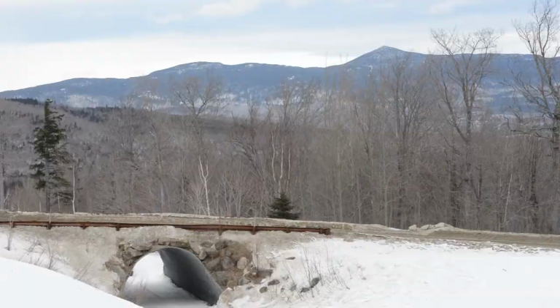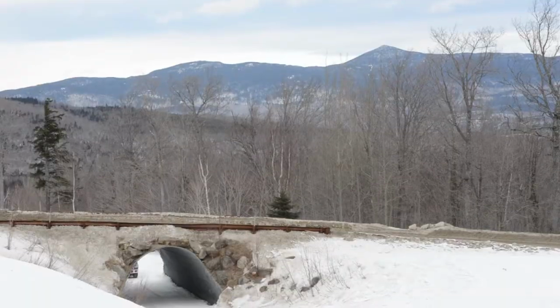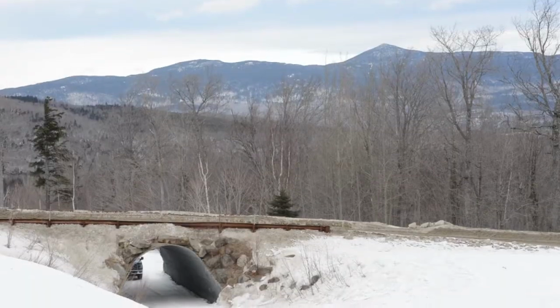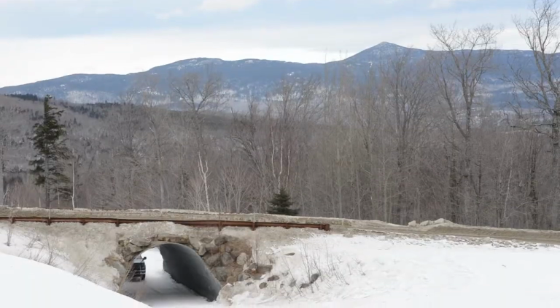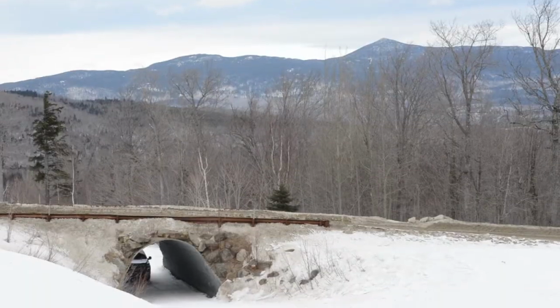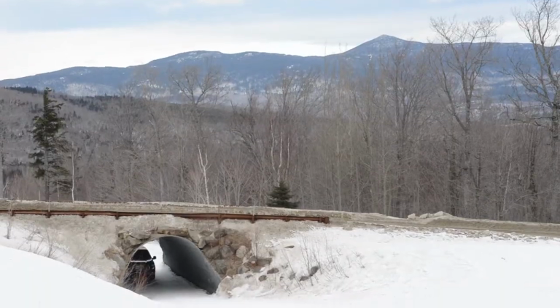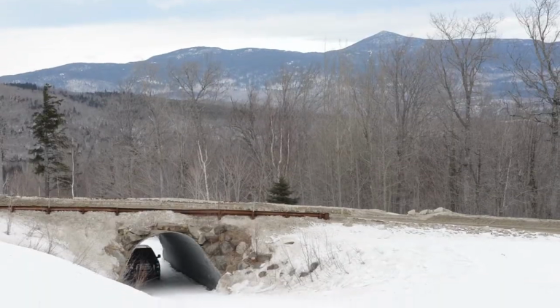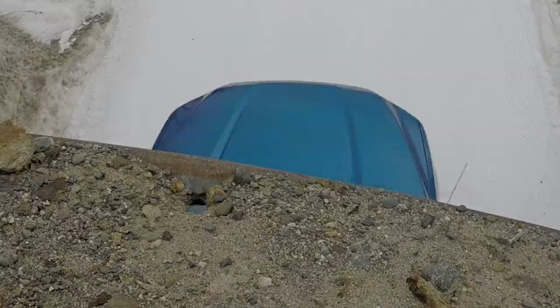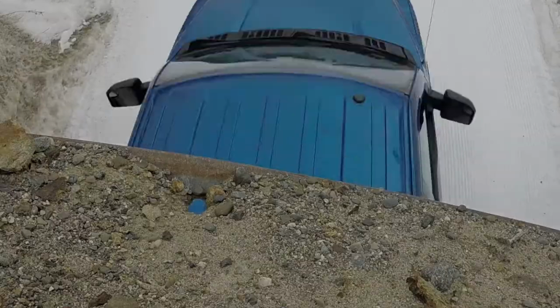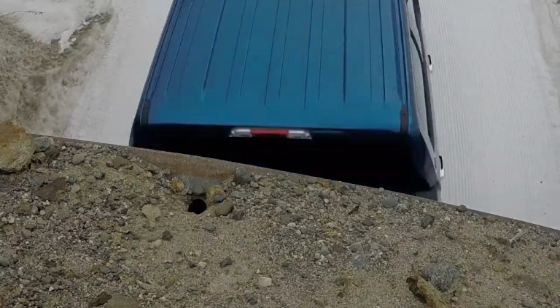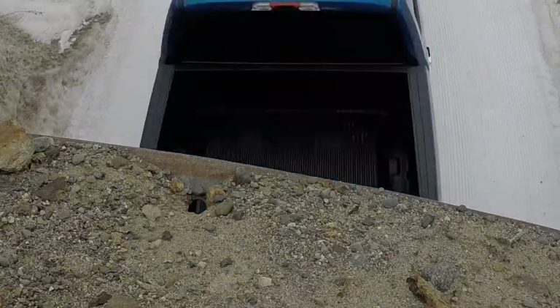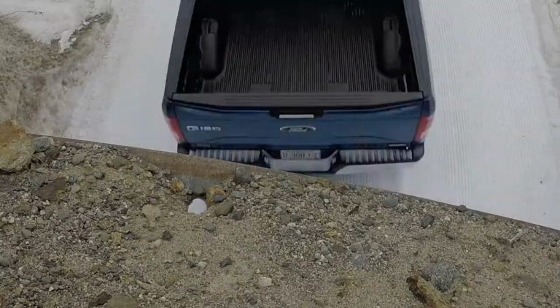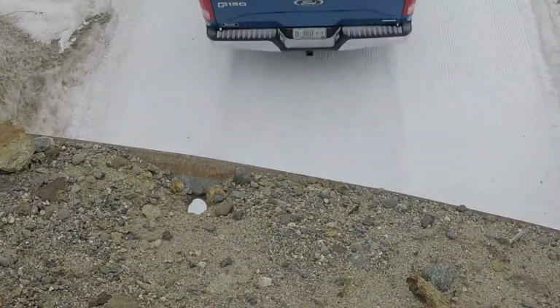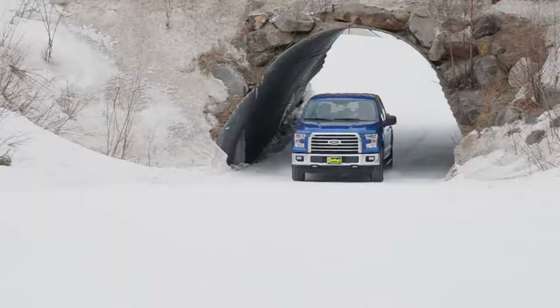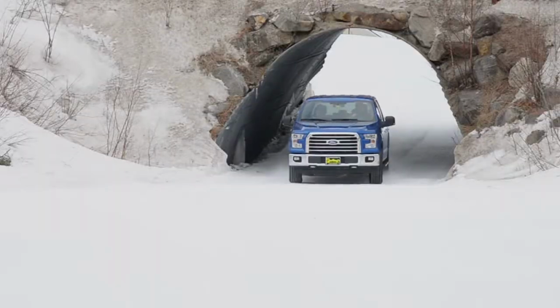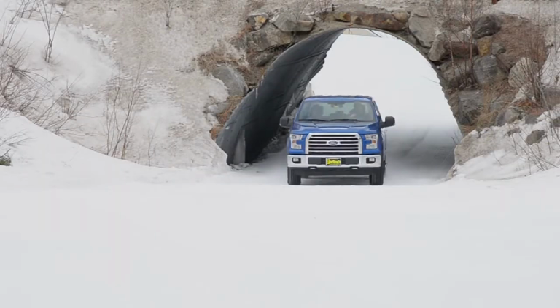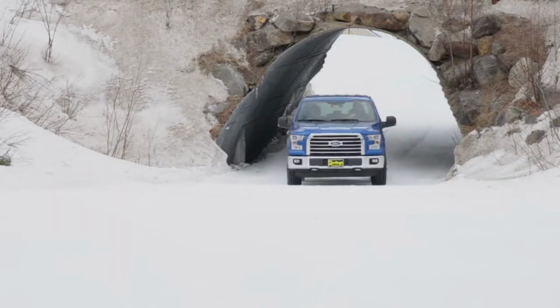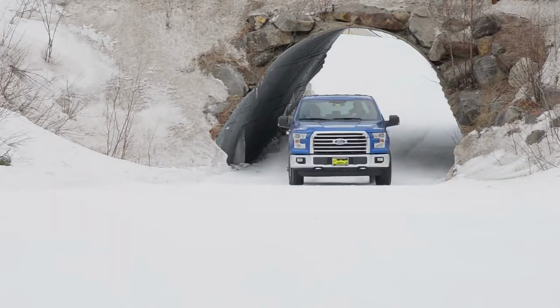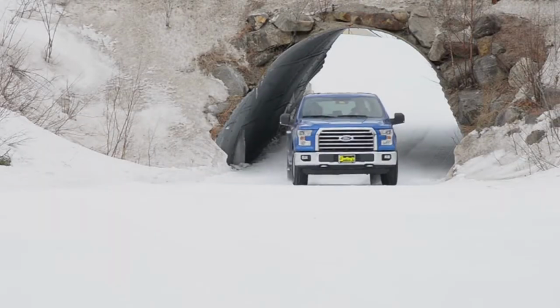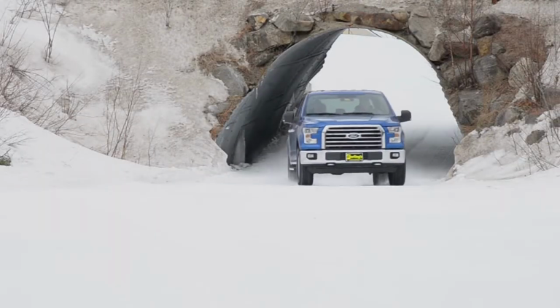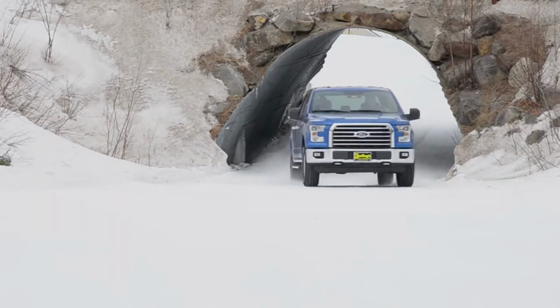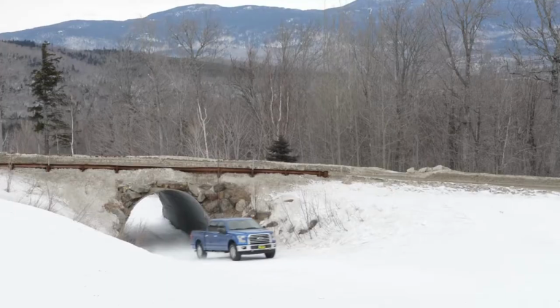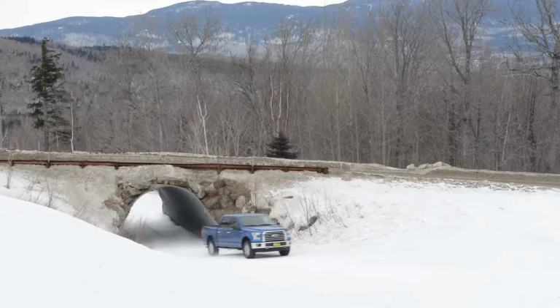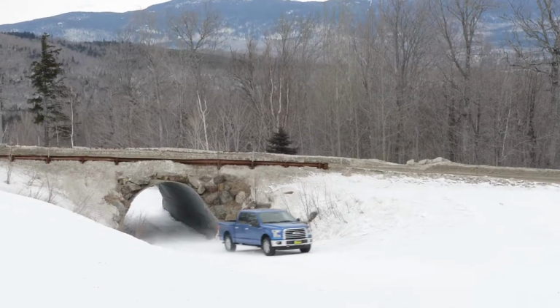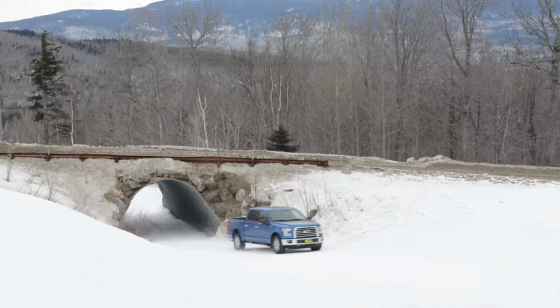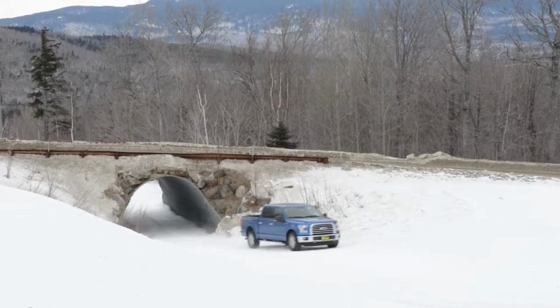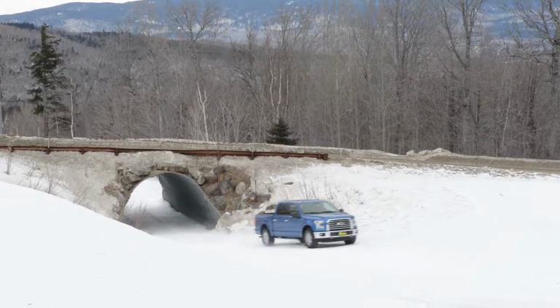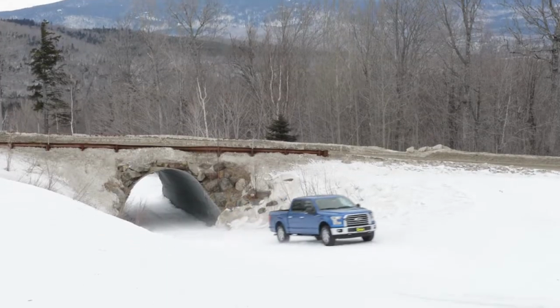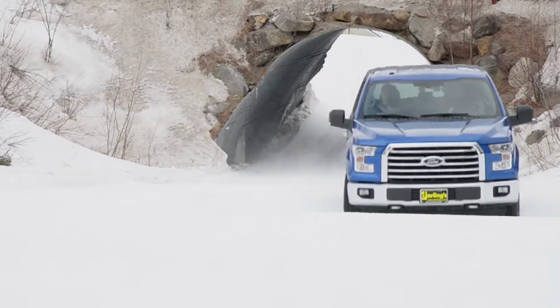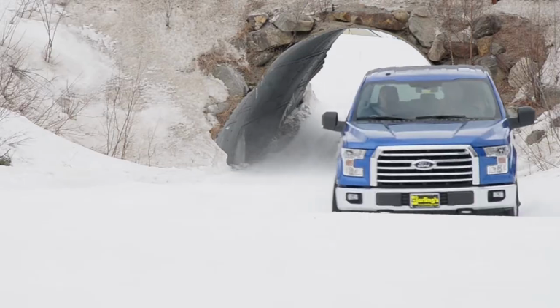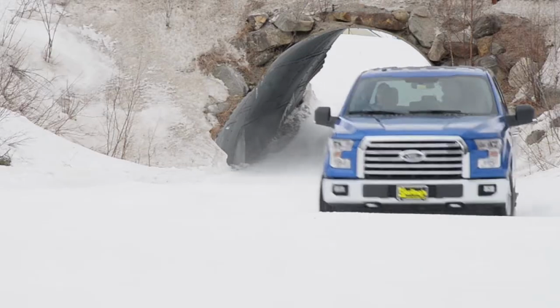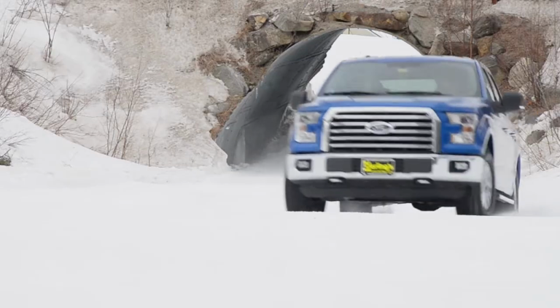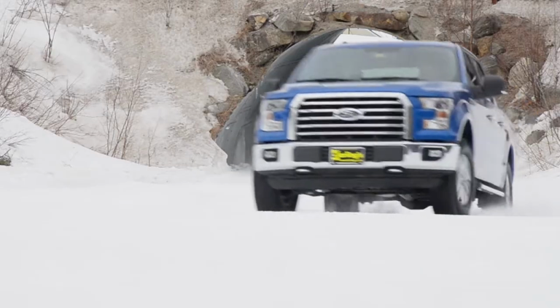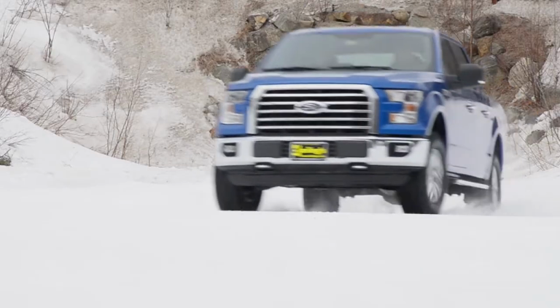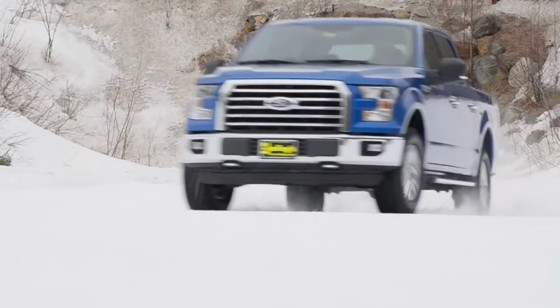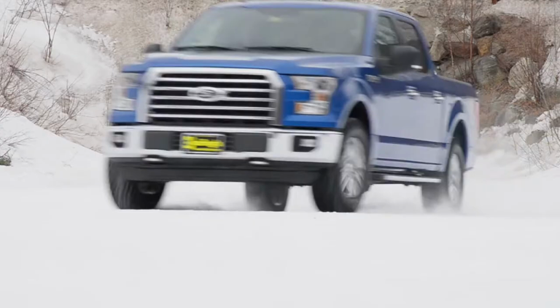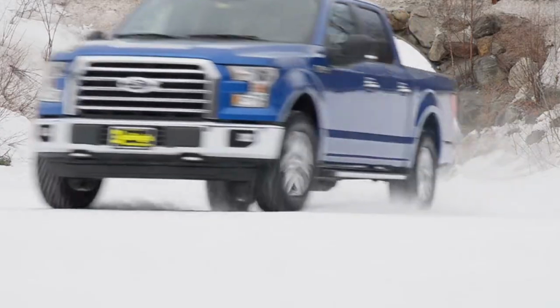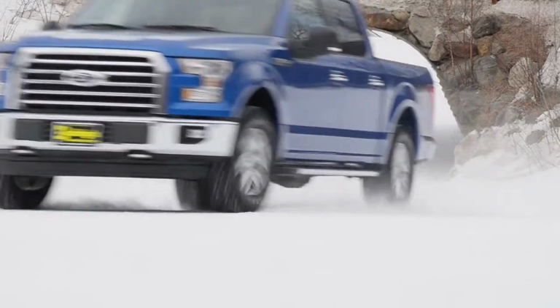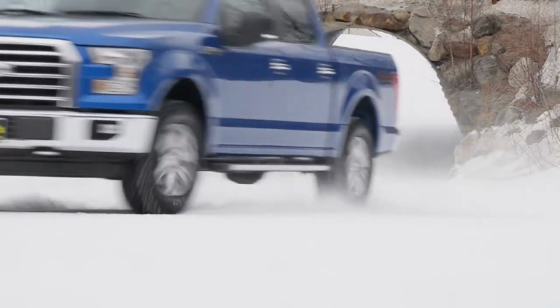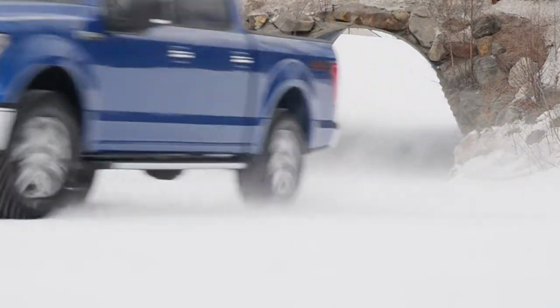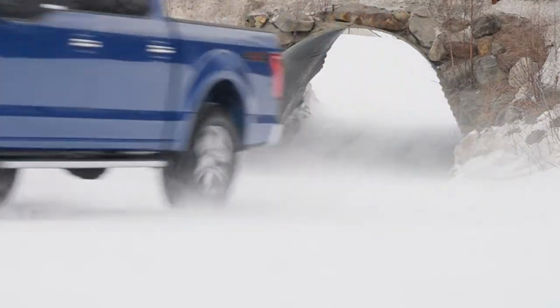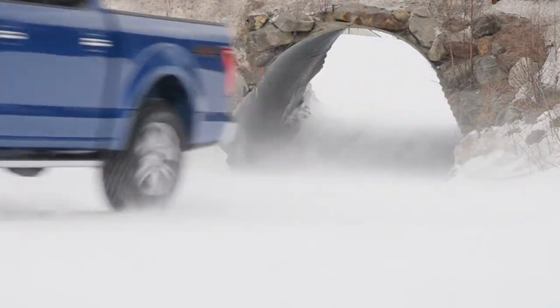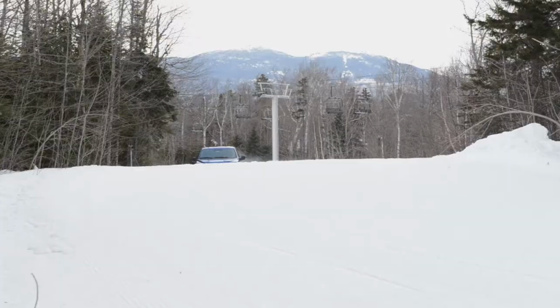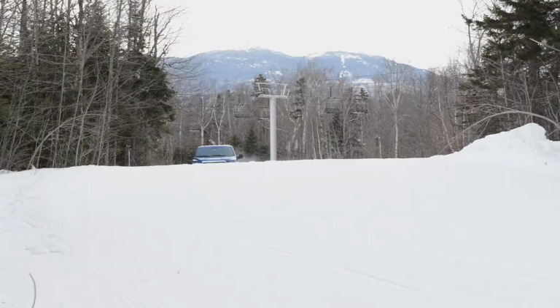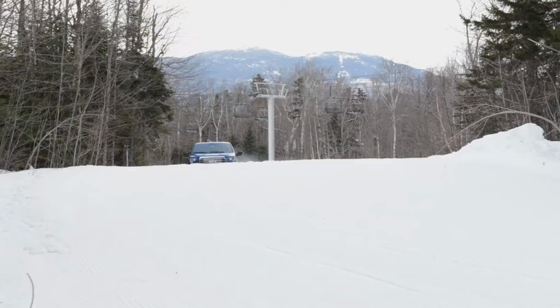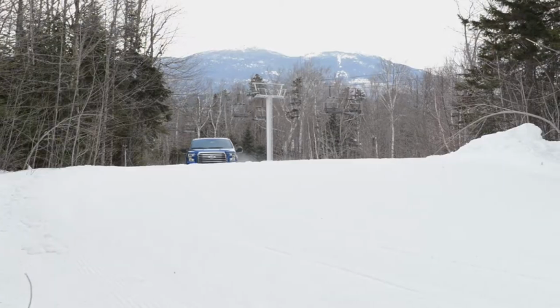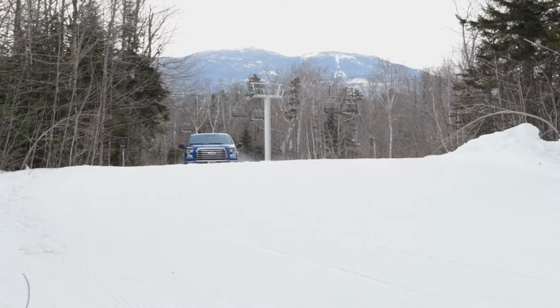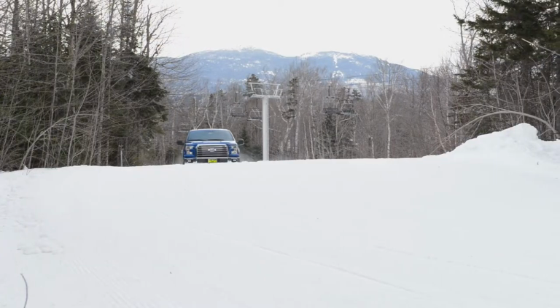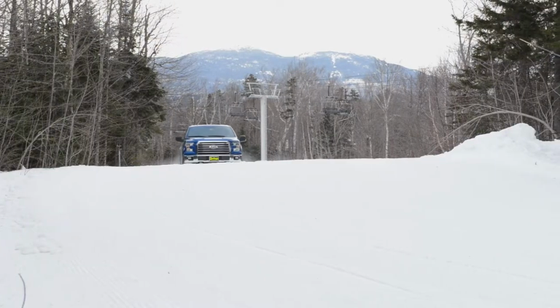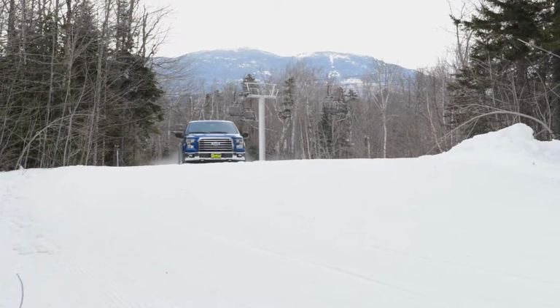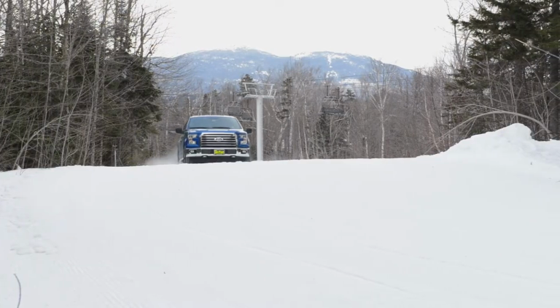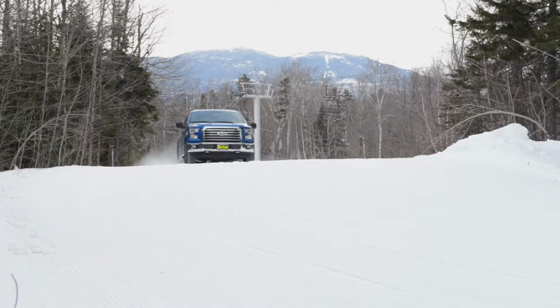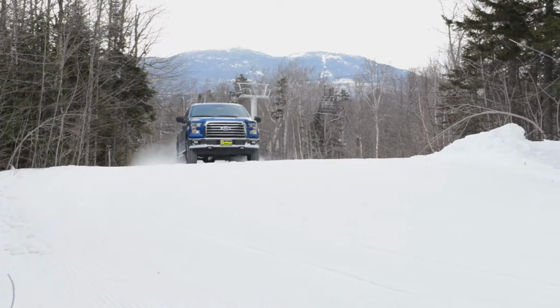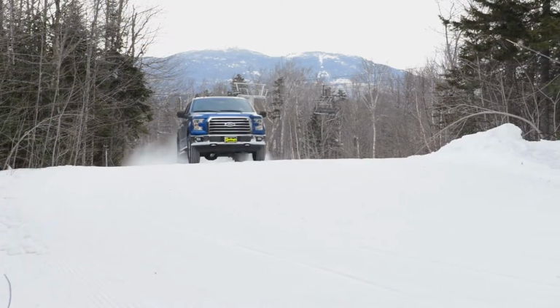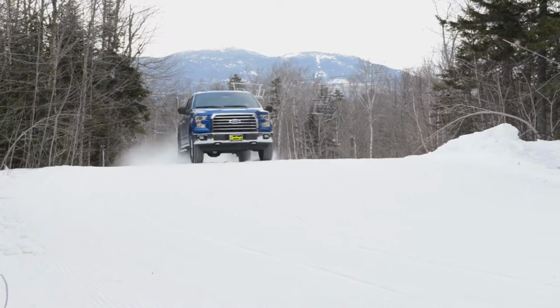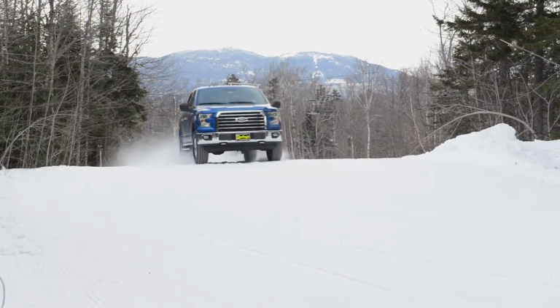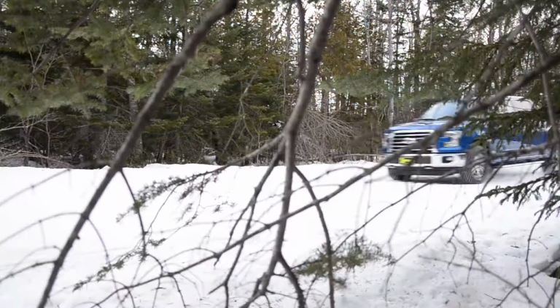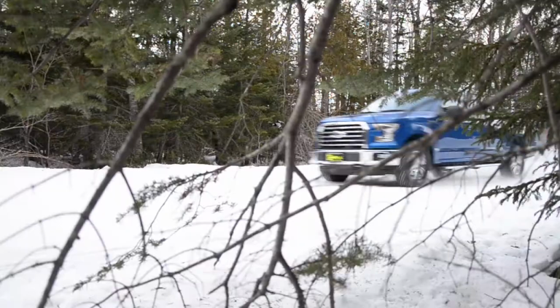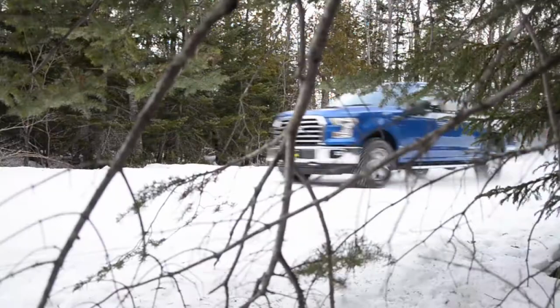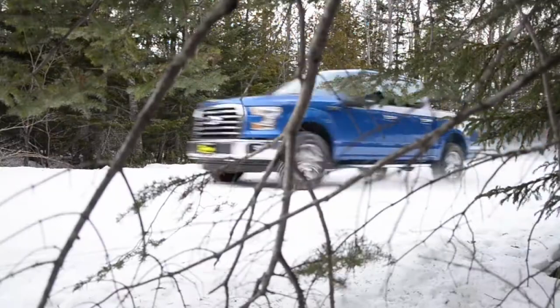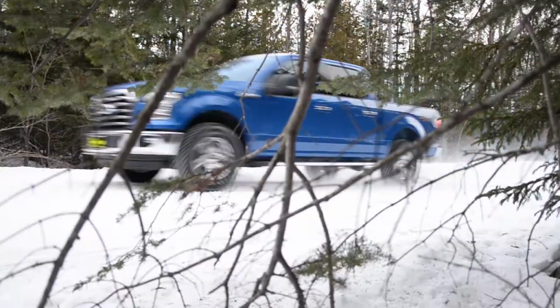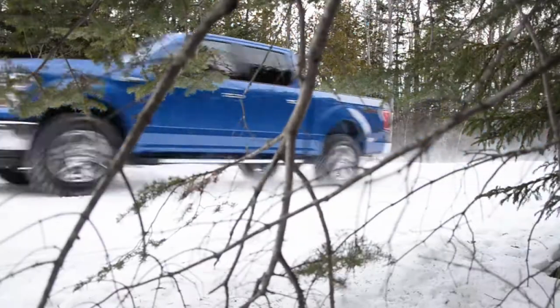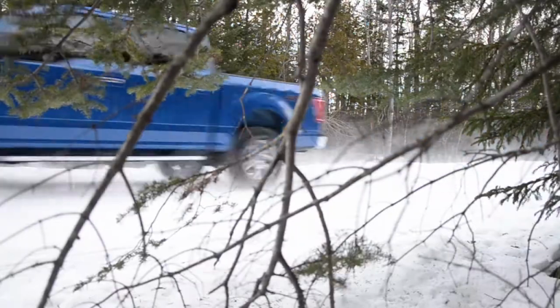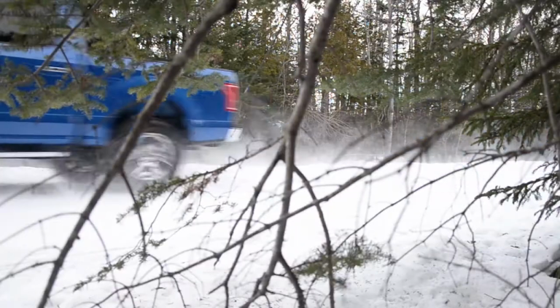Darlings is proud to introduce the all-new F-150, made of military-grade aluminum alloy.